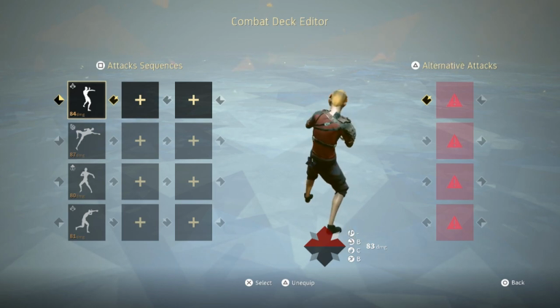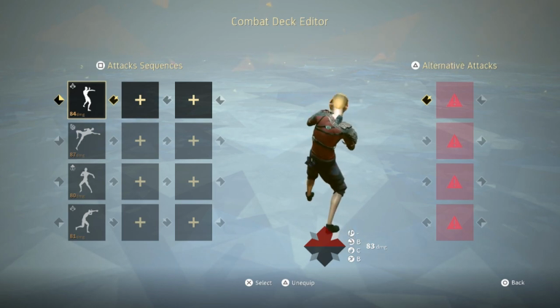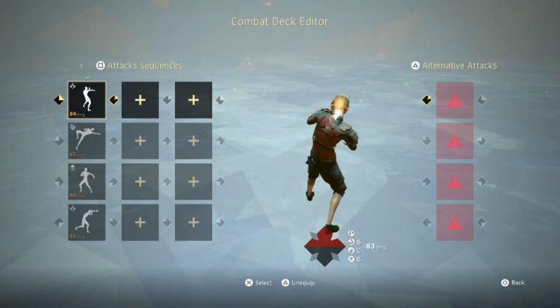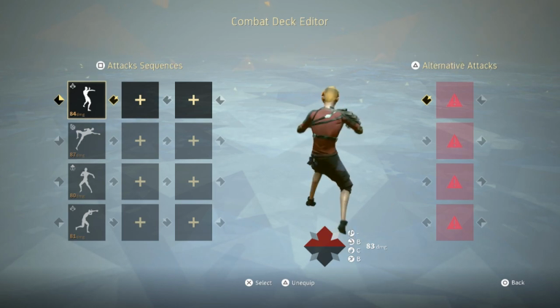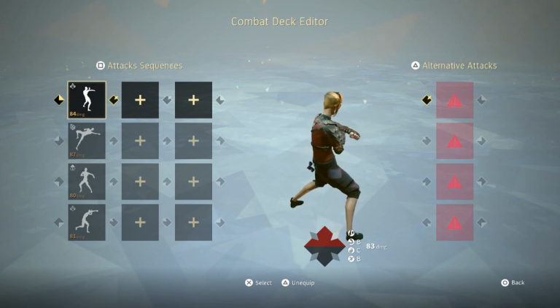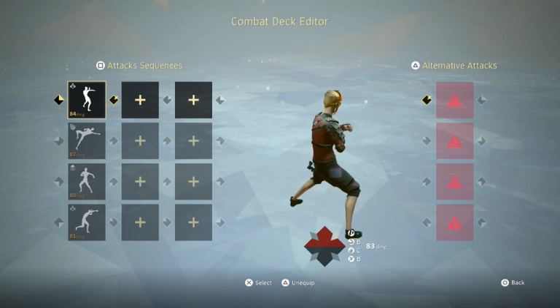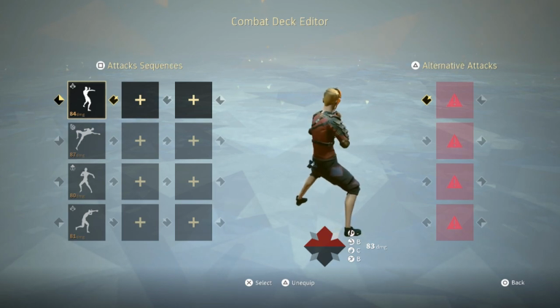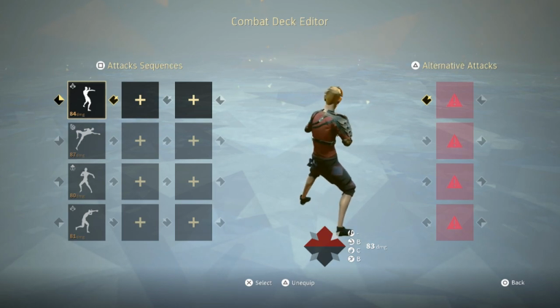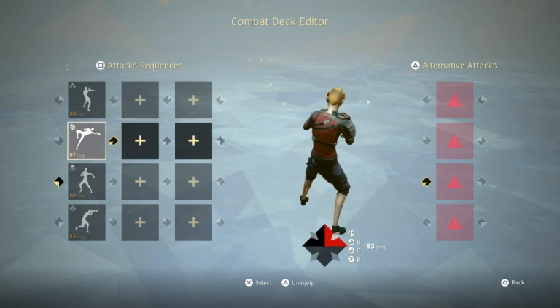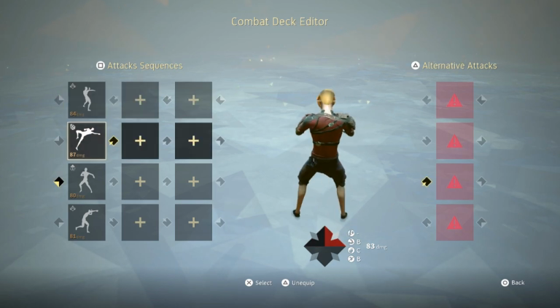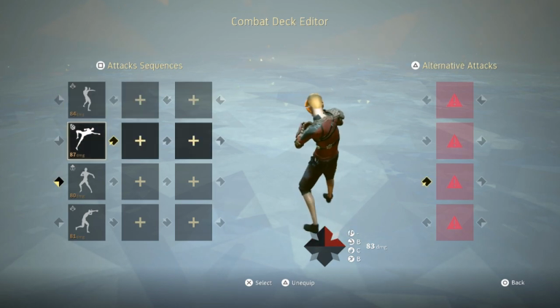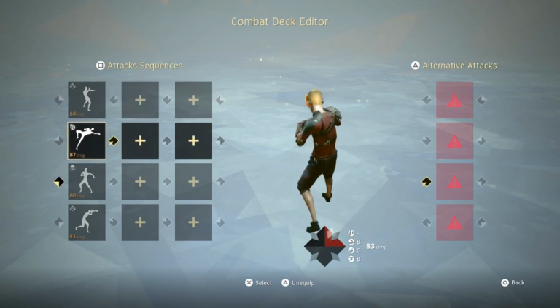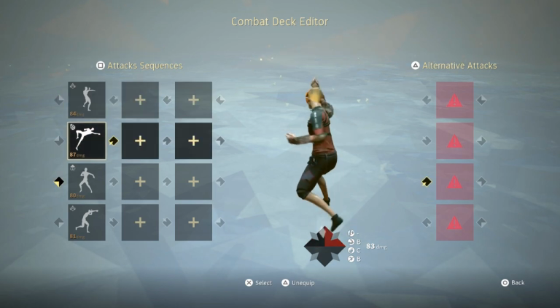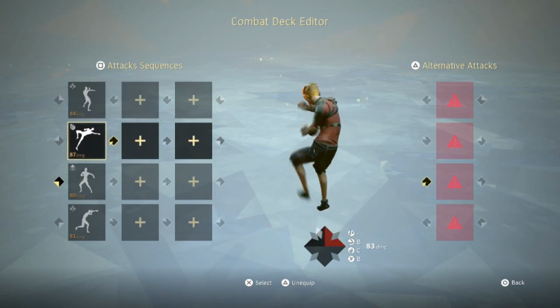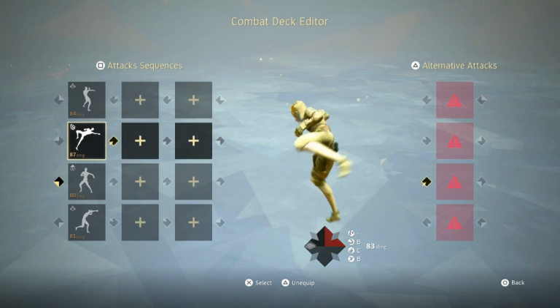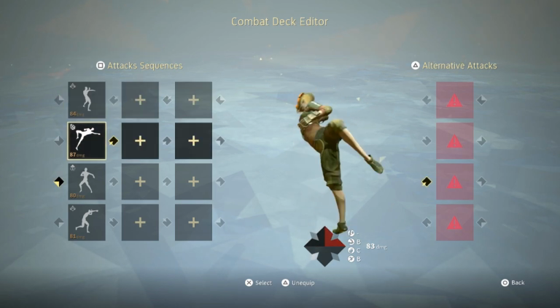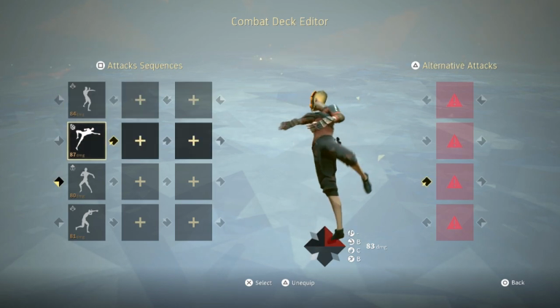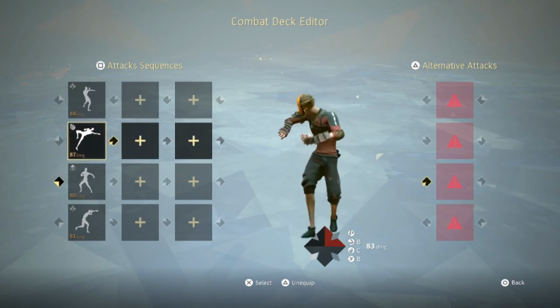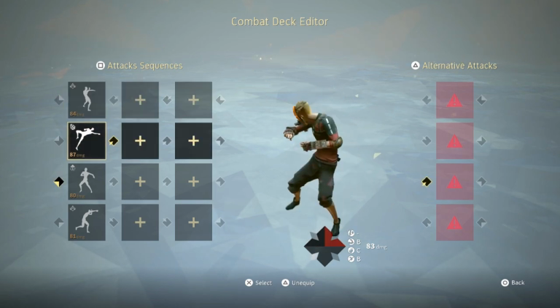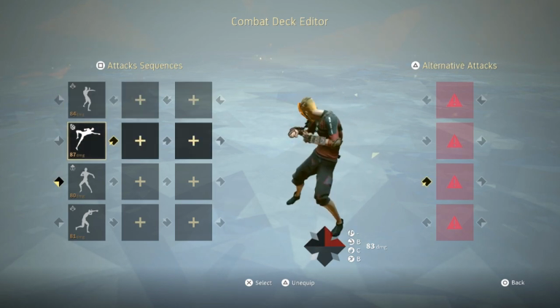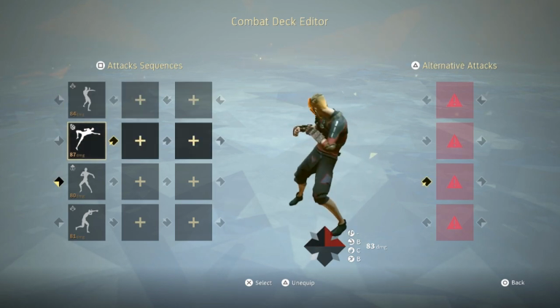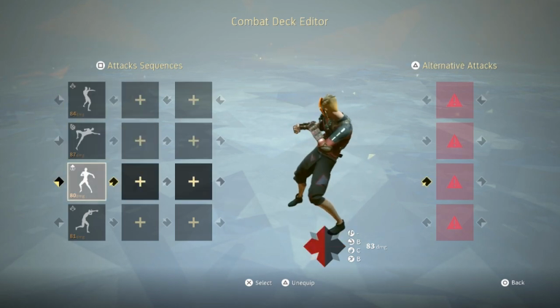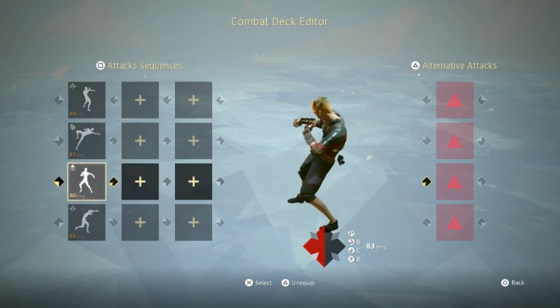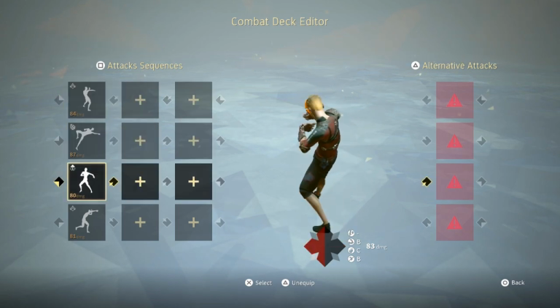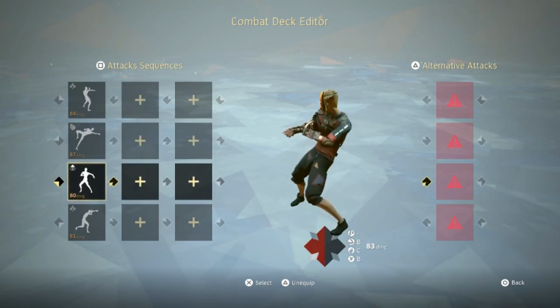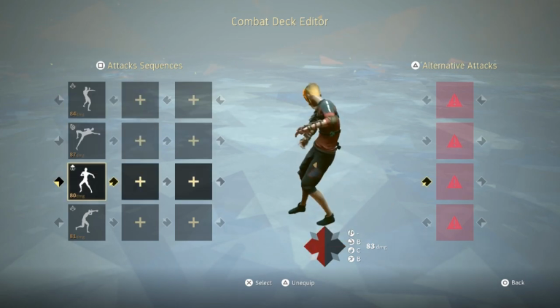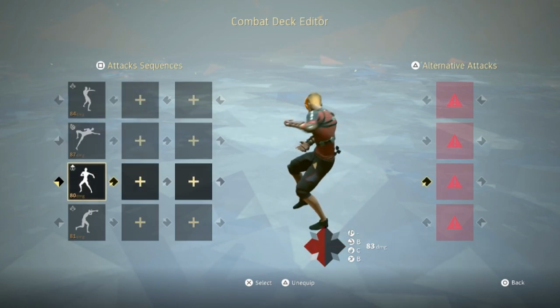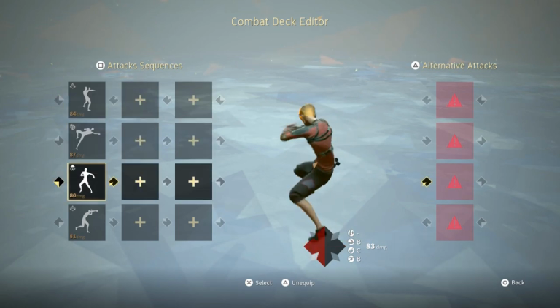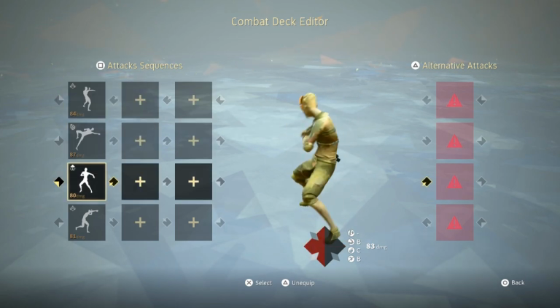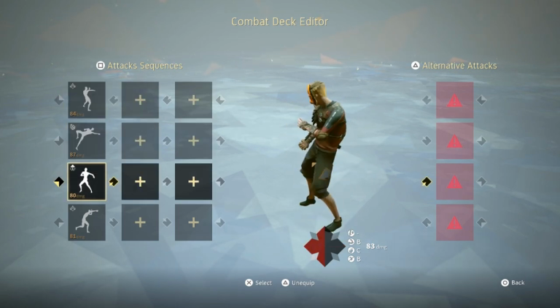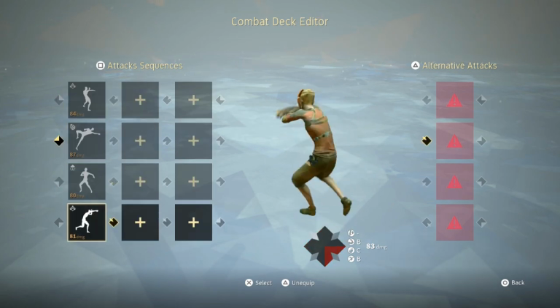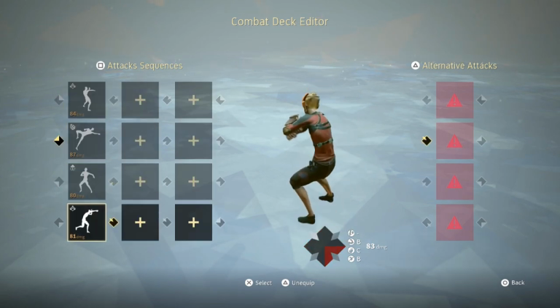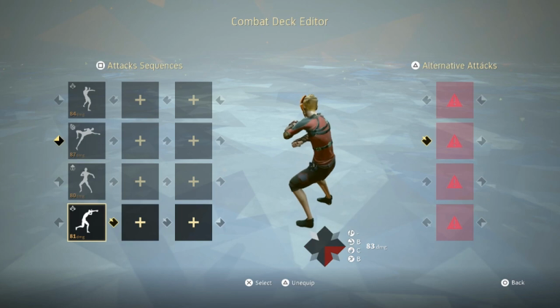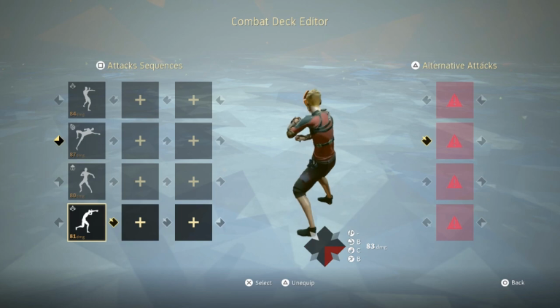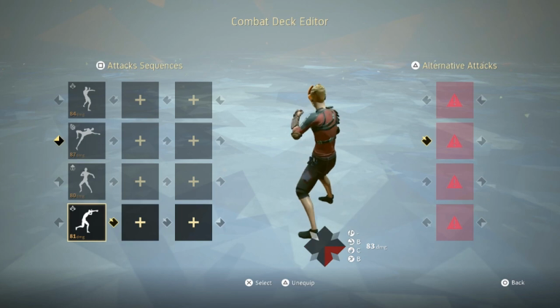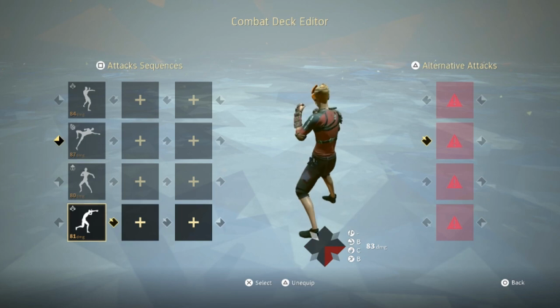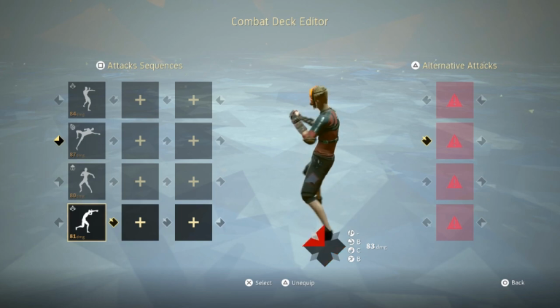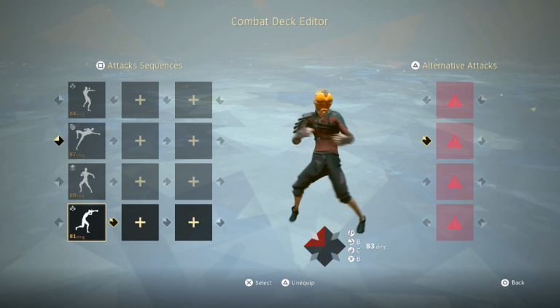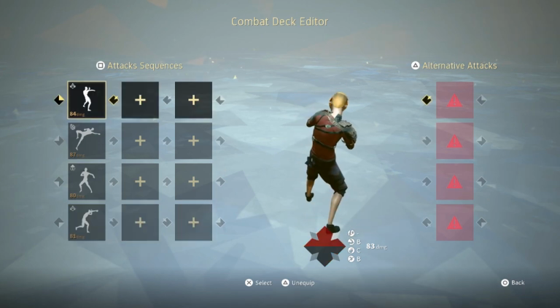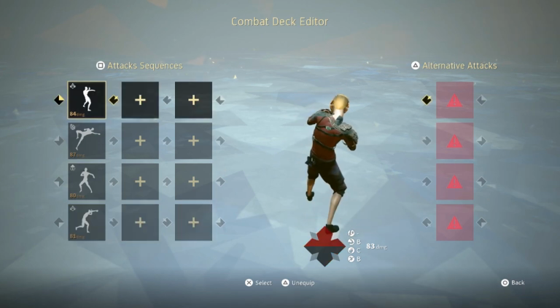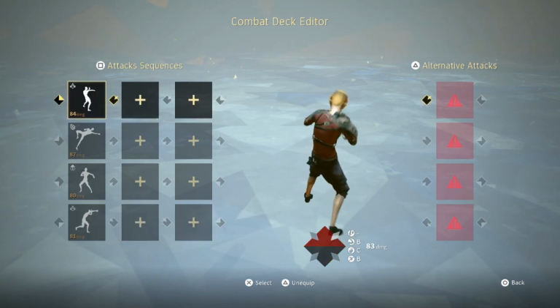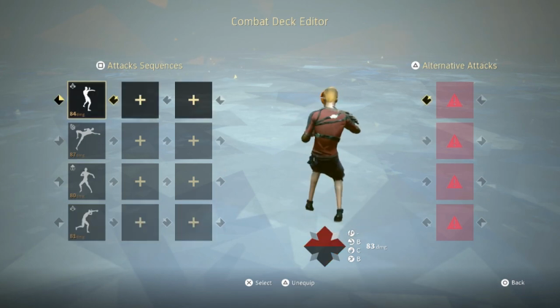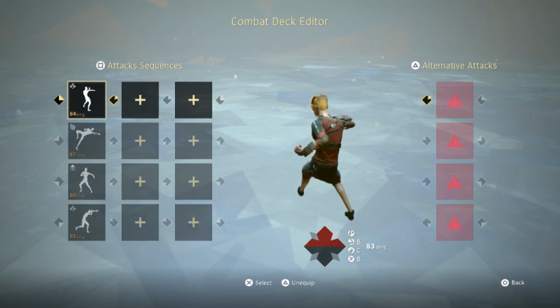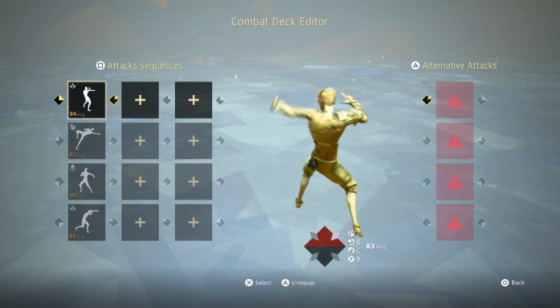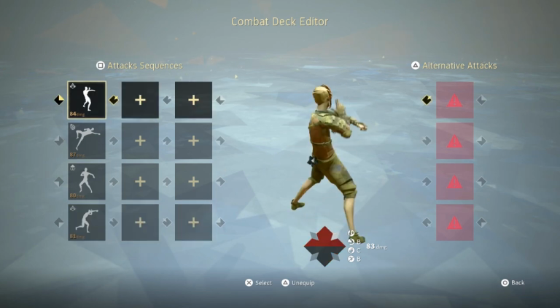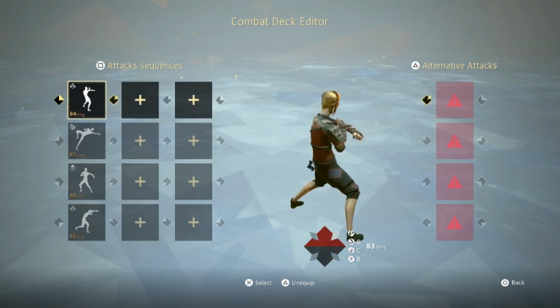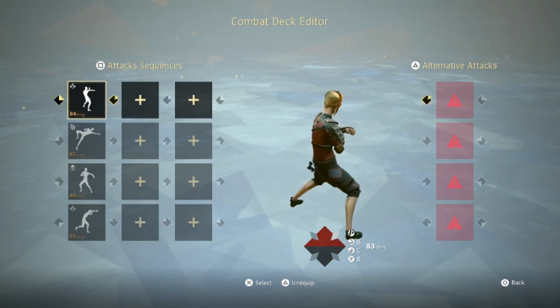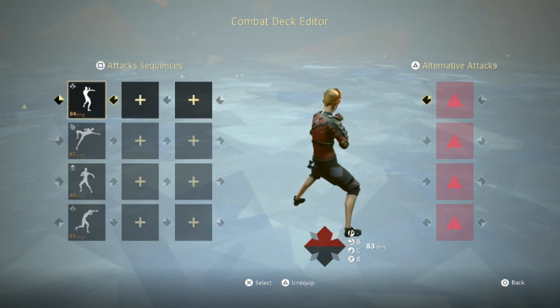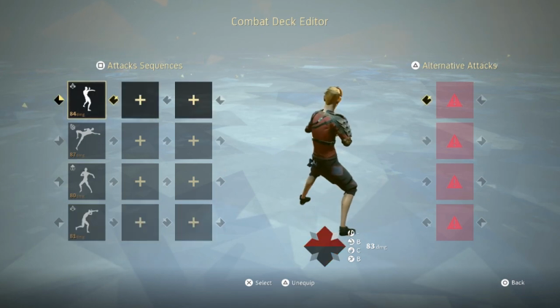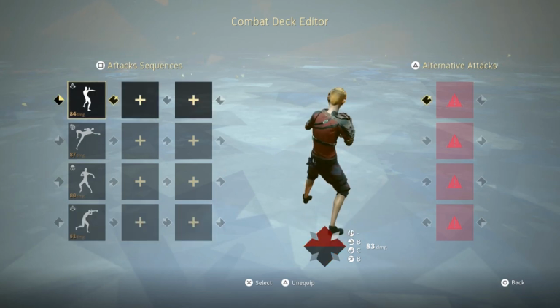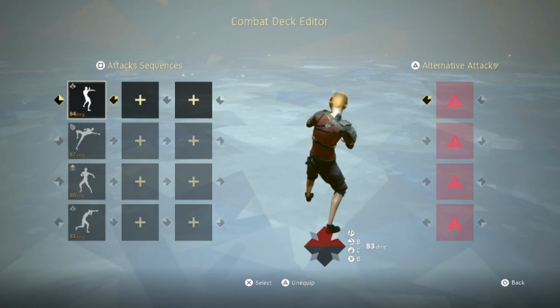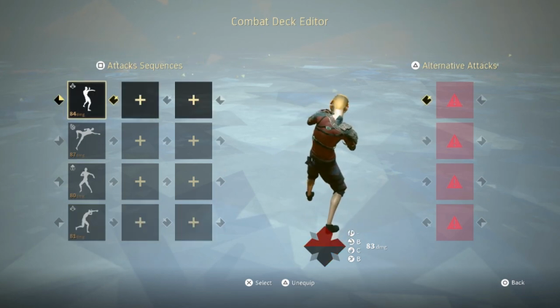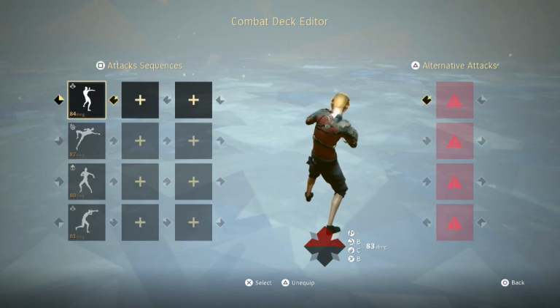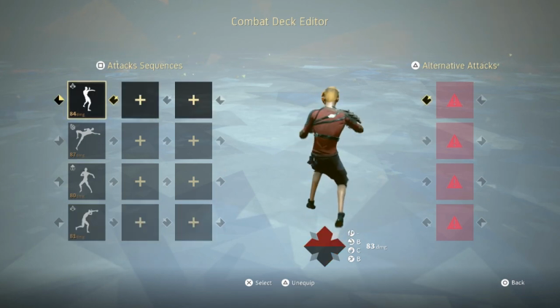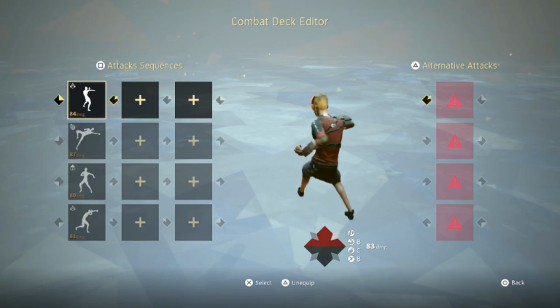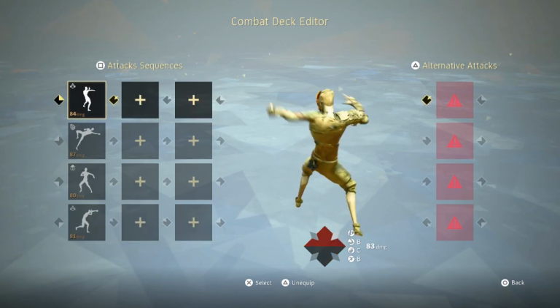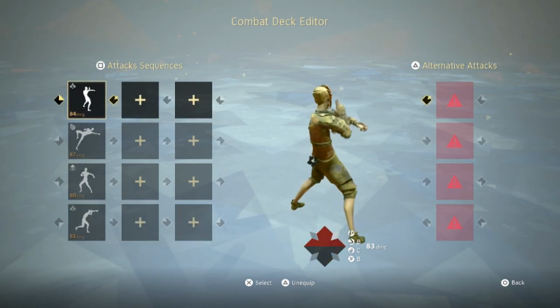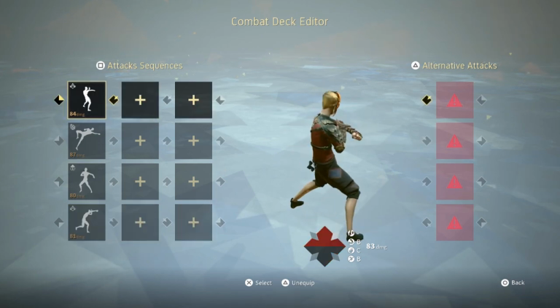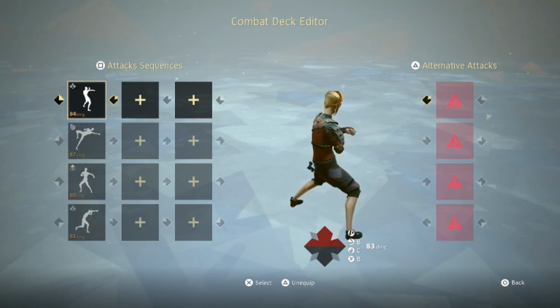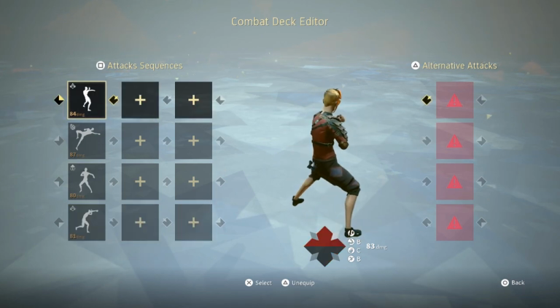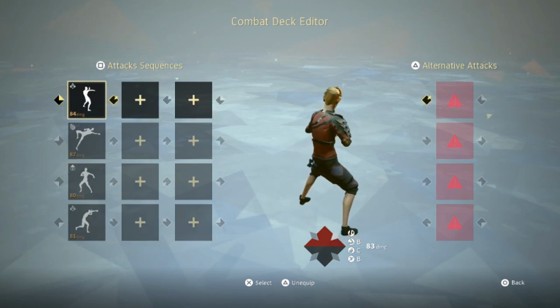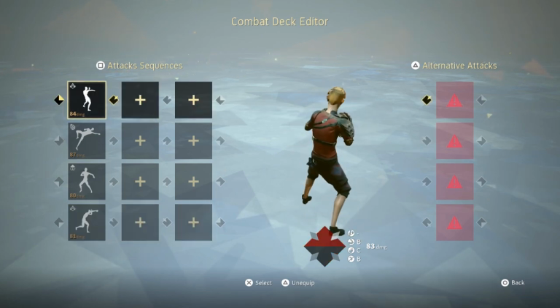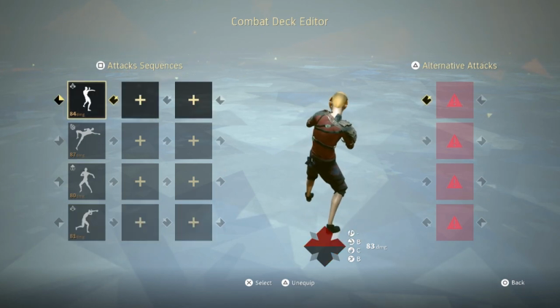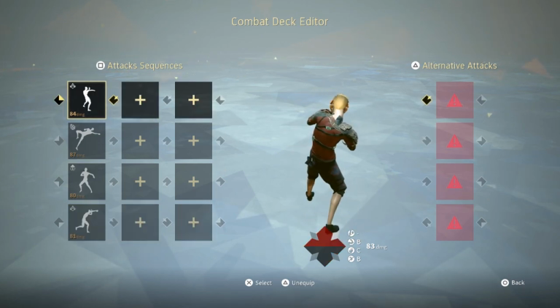So we have a horizontal attack, straight attack, thrust attack, and horizontal attack. Now the second part of deck making is the alternatives.